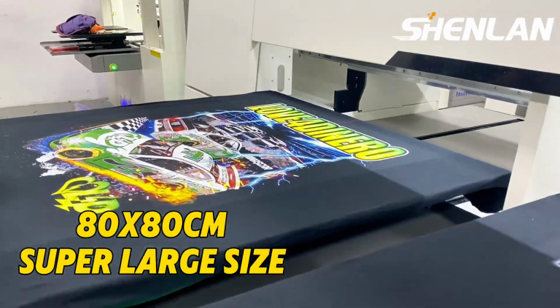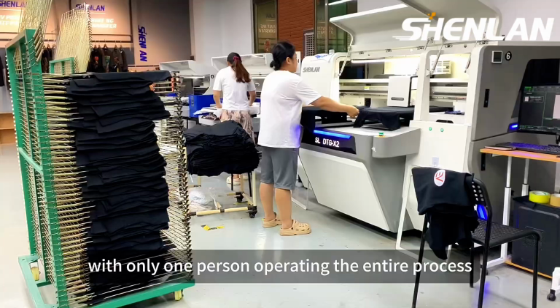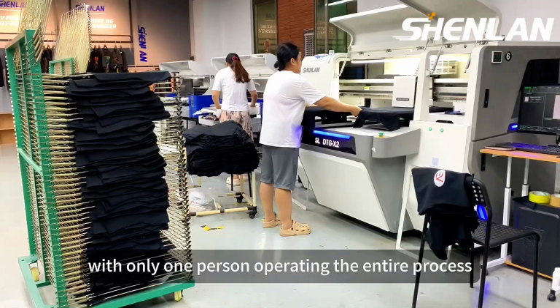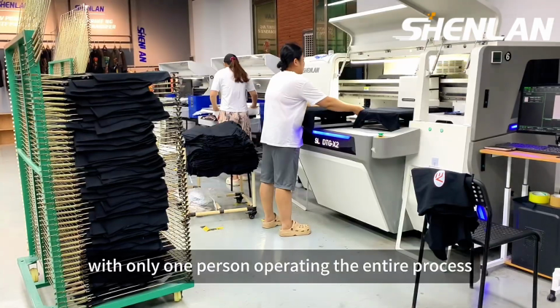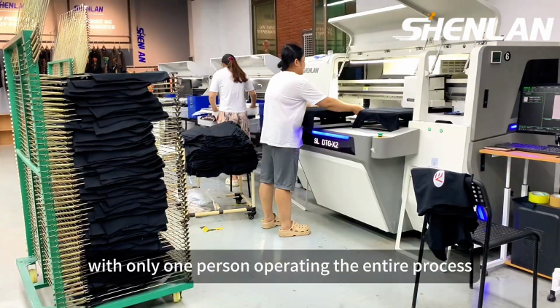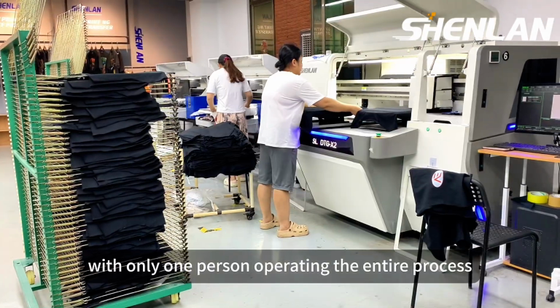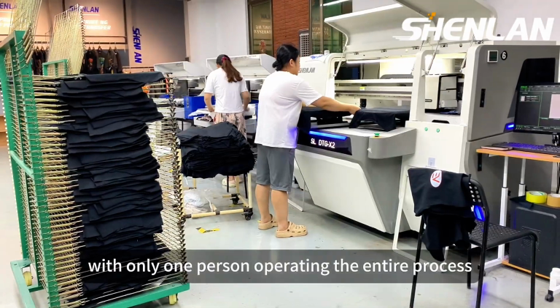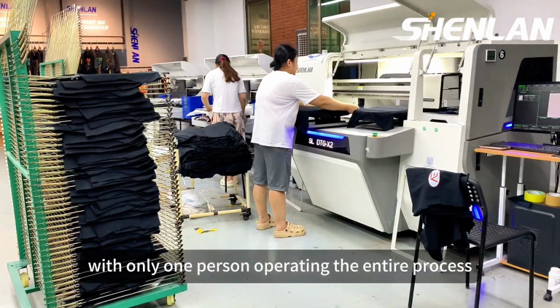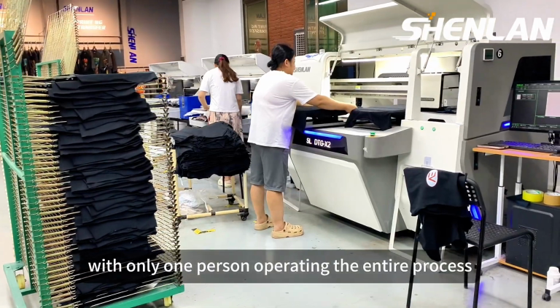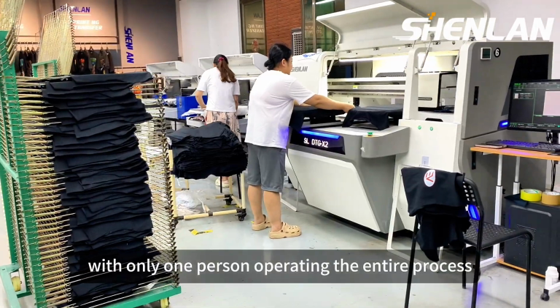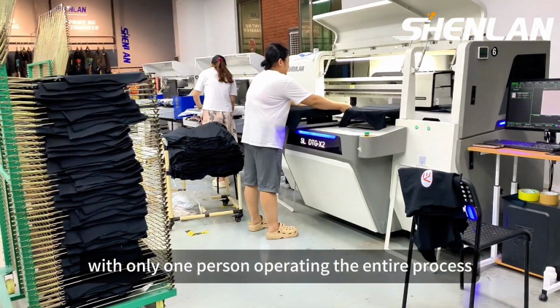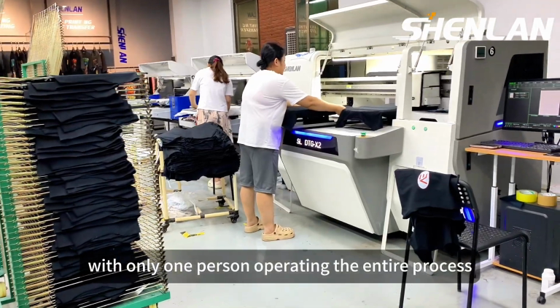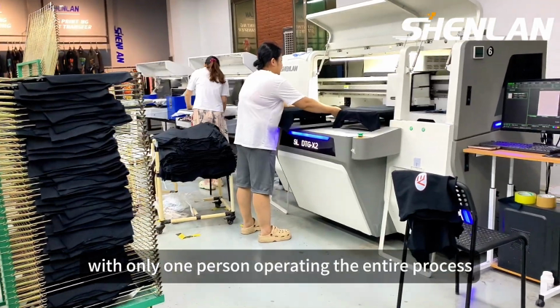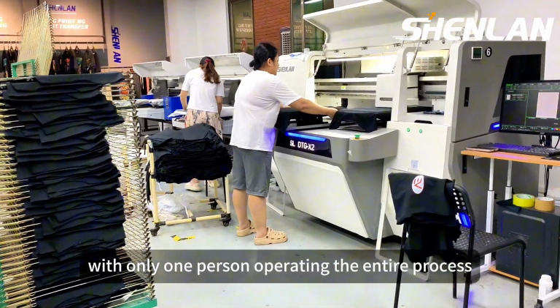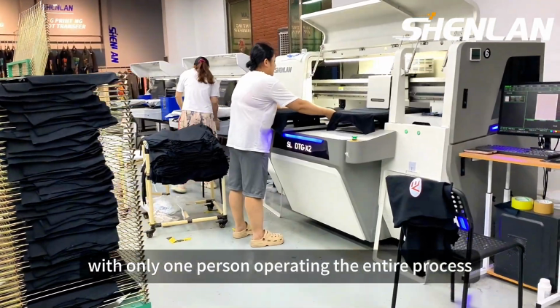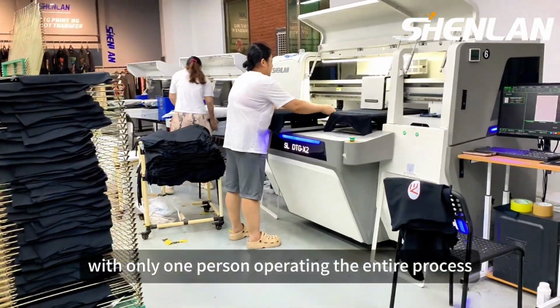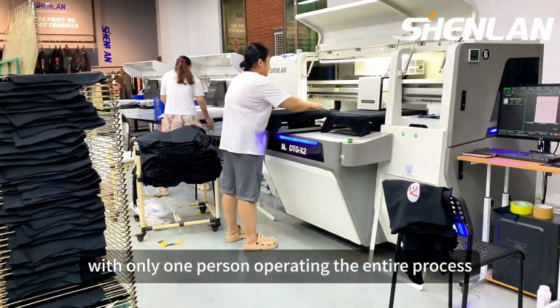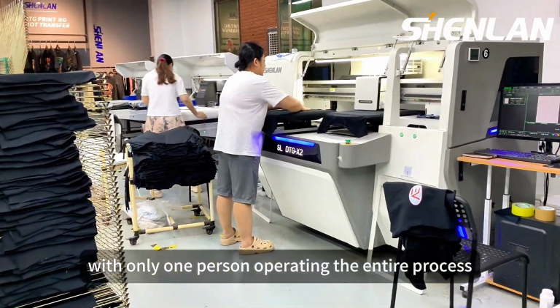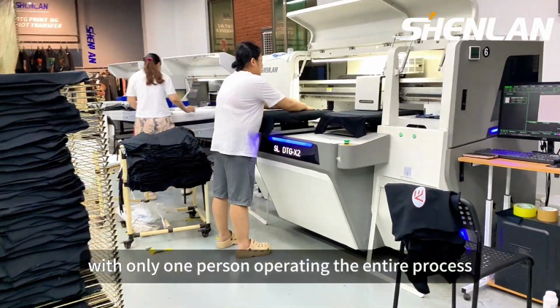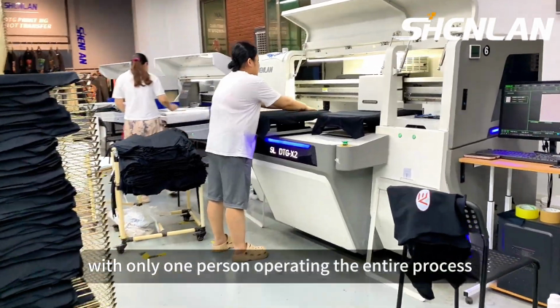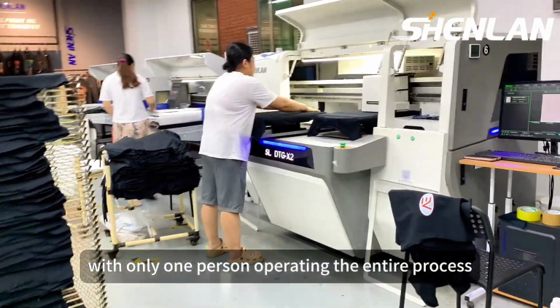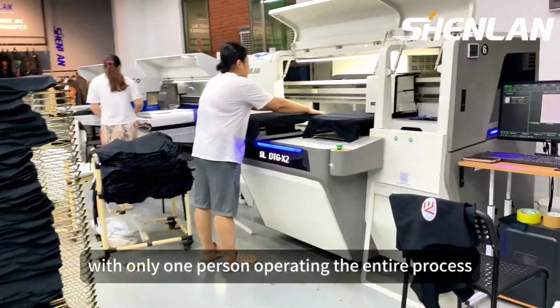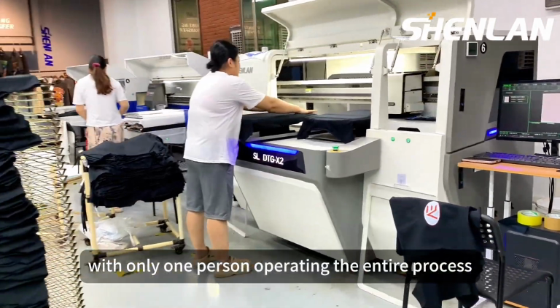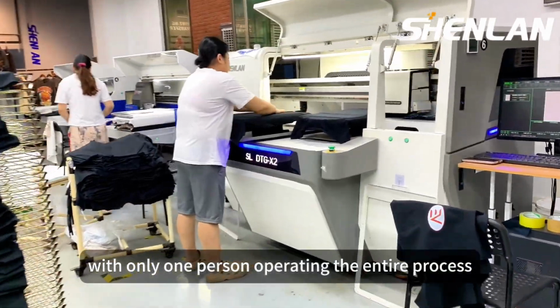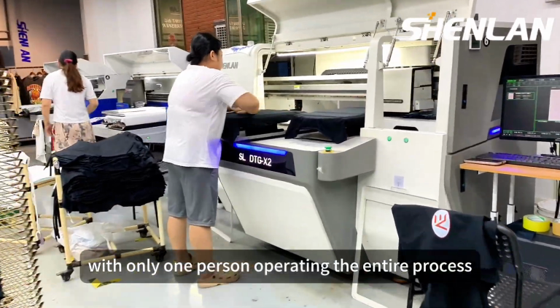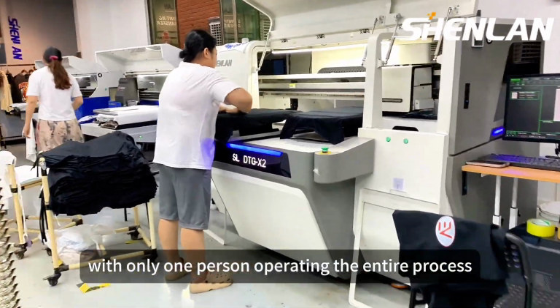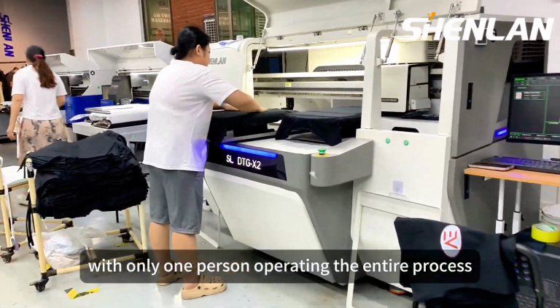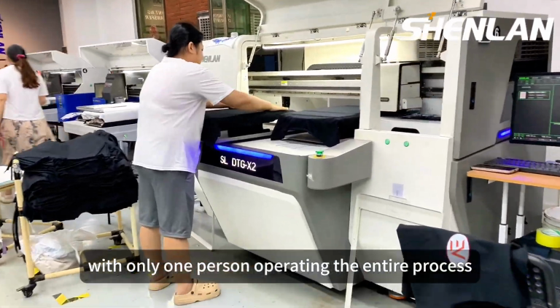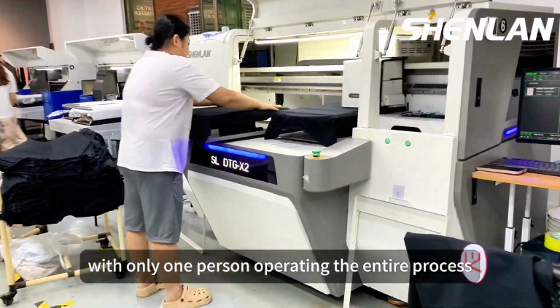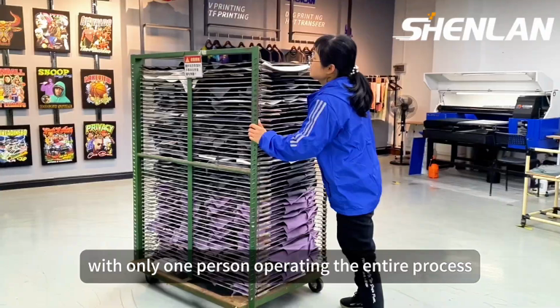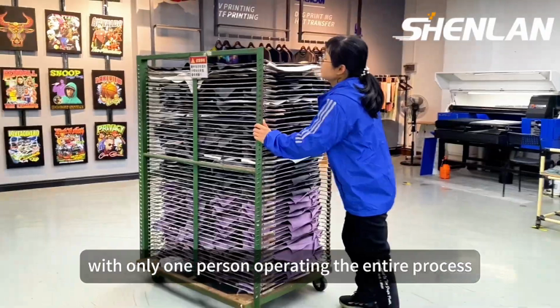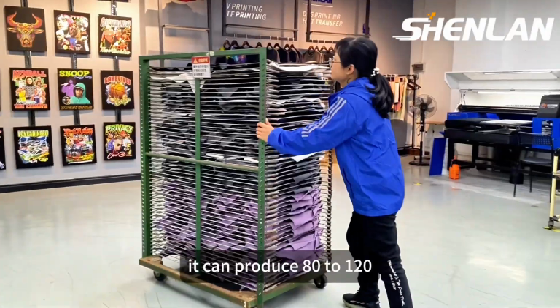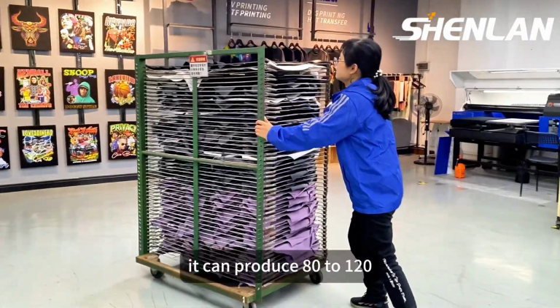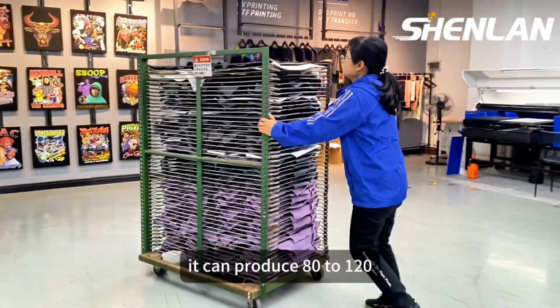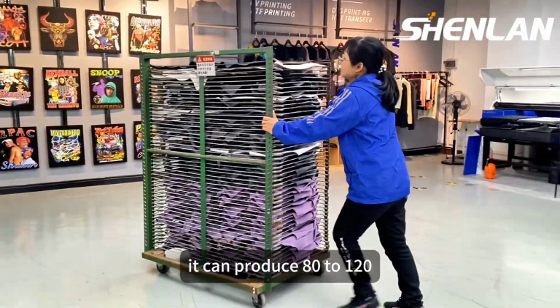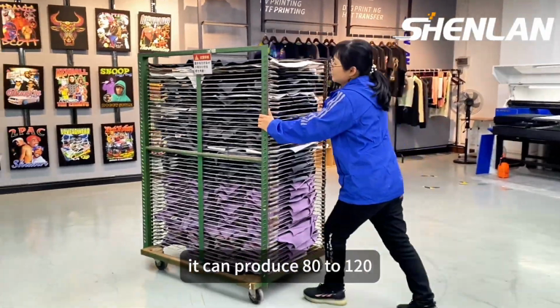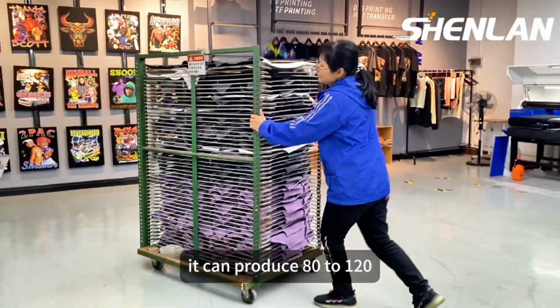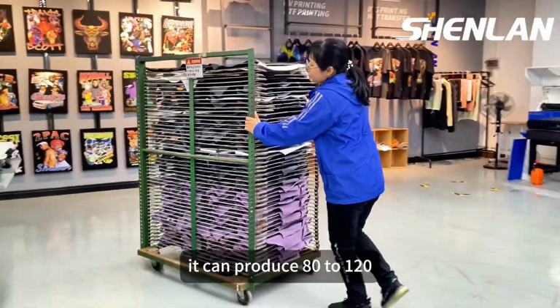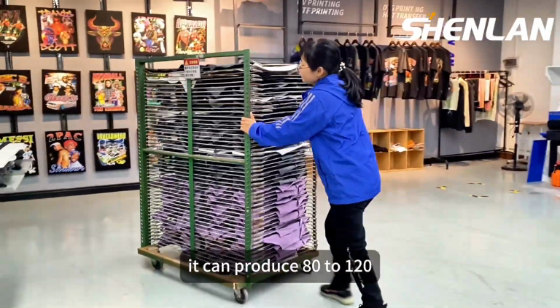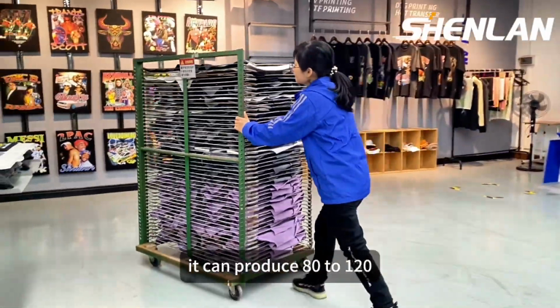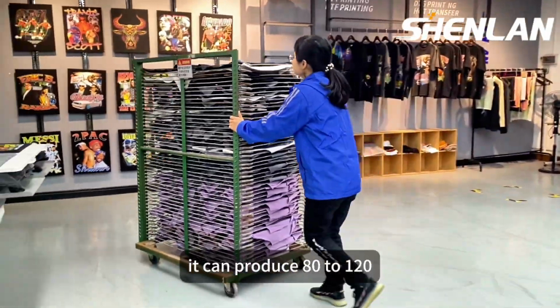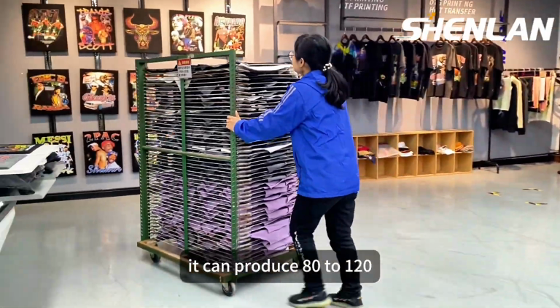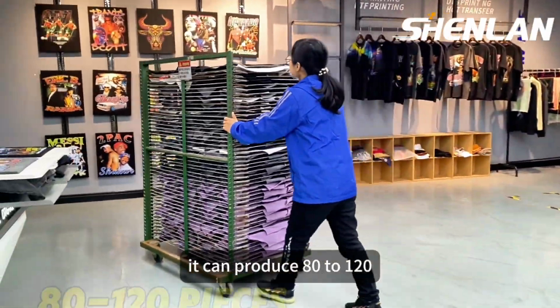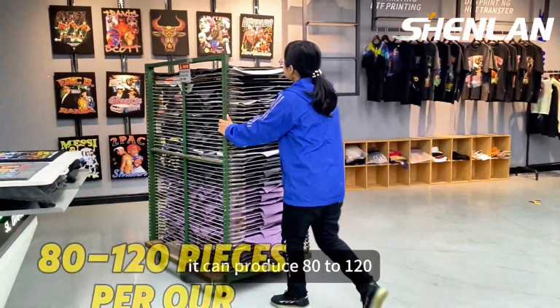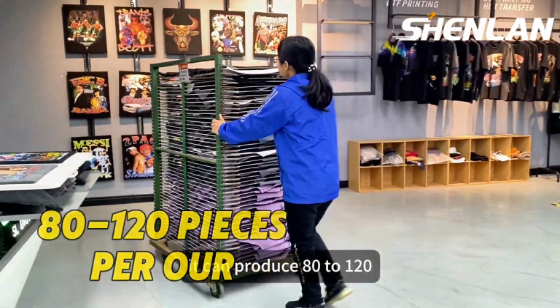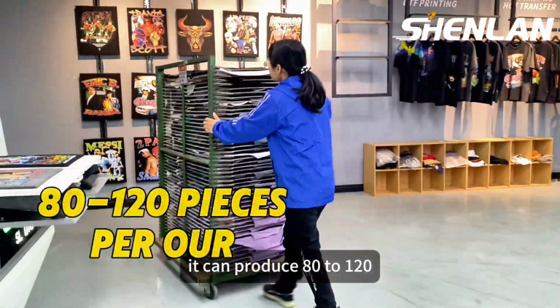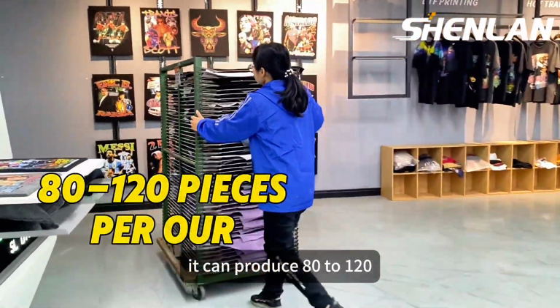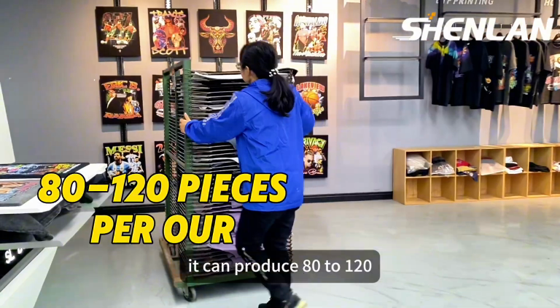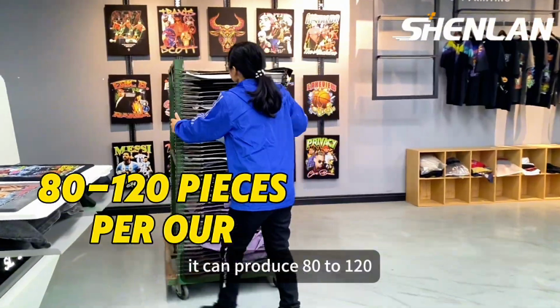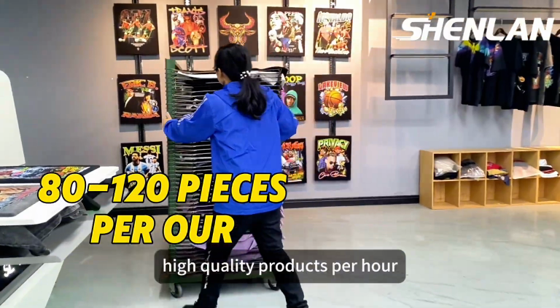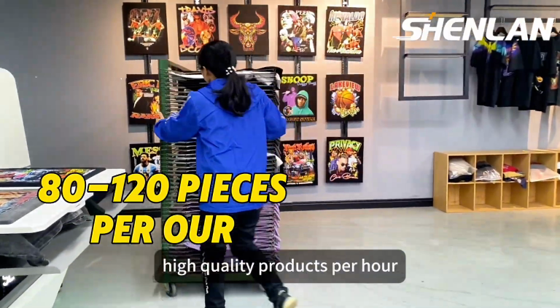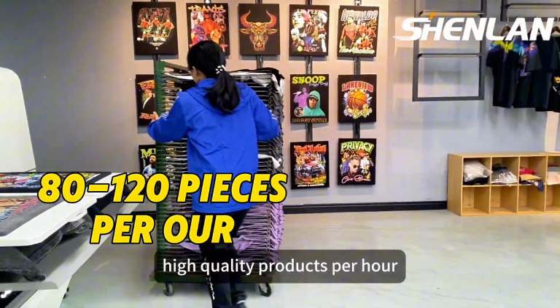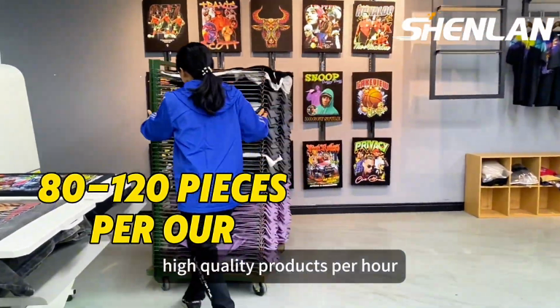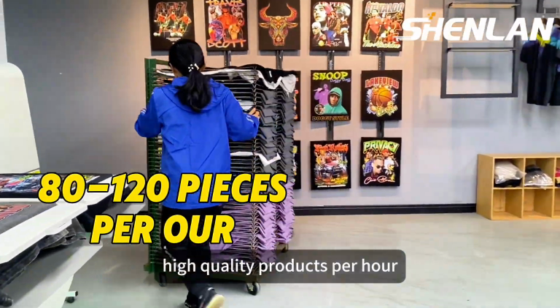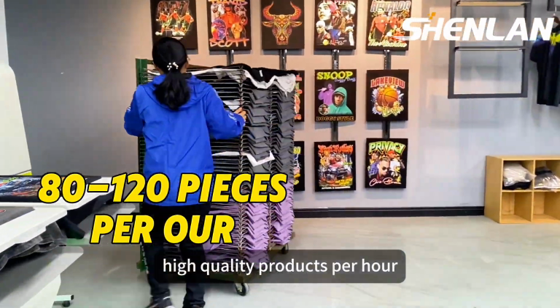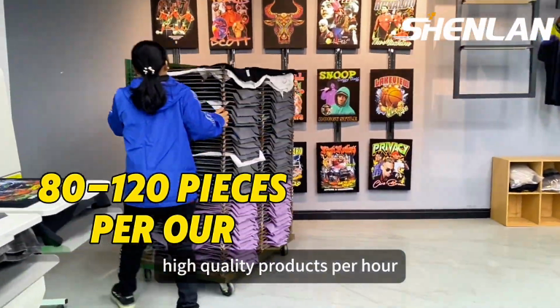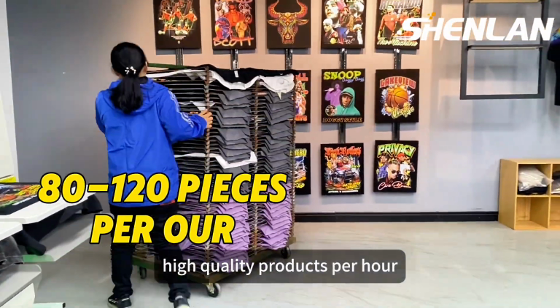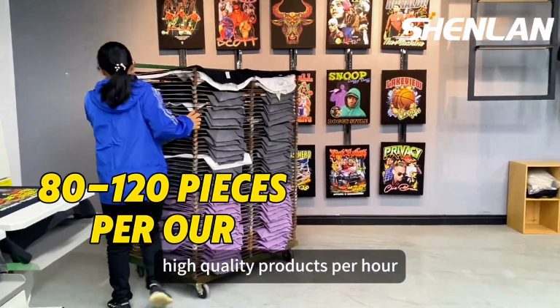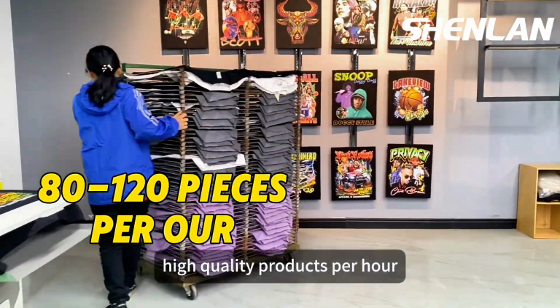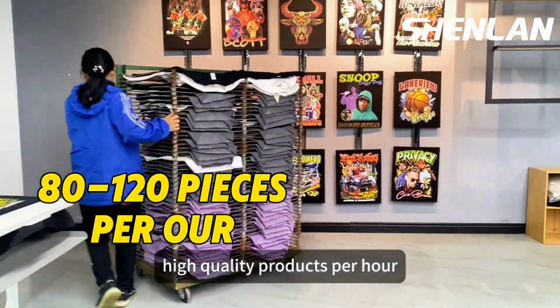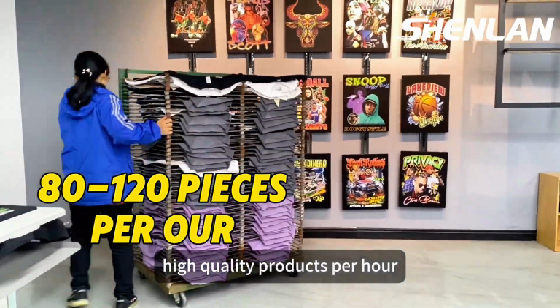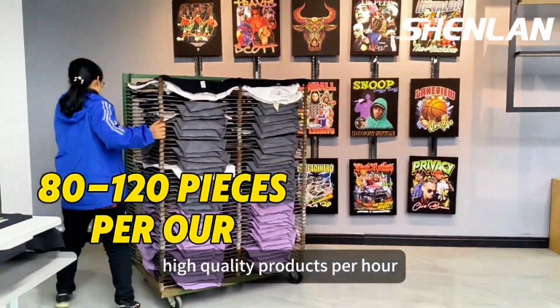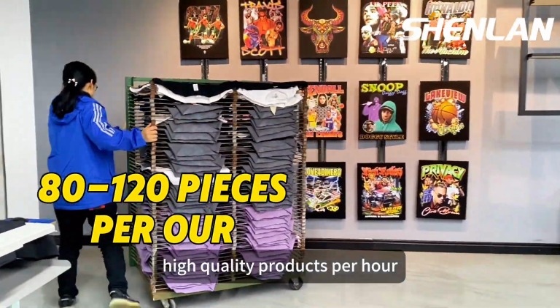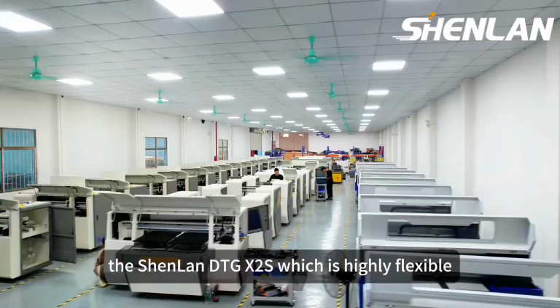With only one person operating the entire process, it can produce 80 to 120 high-quality products per hour.